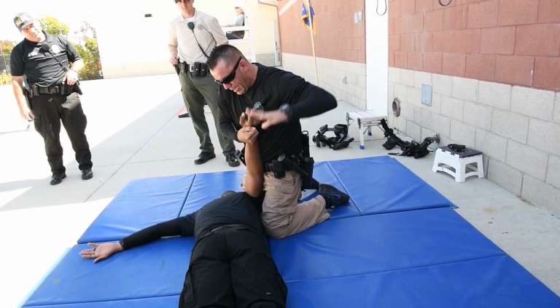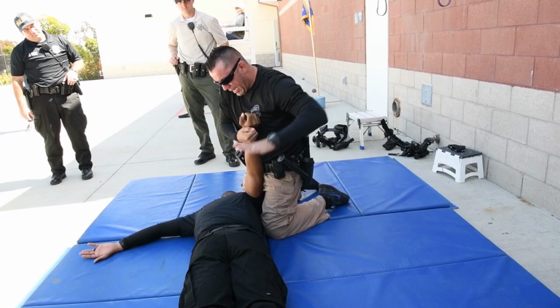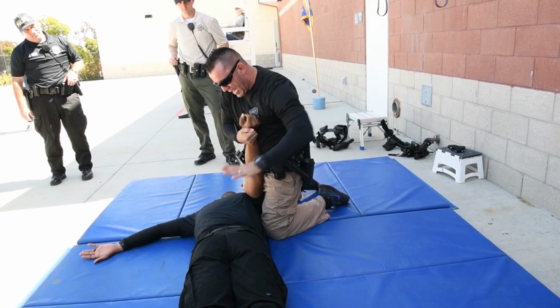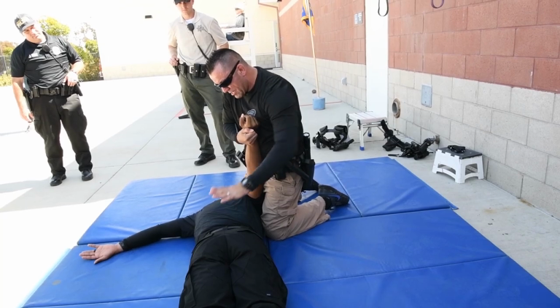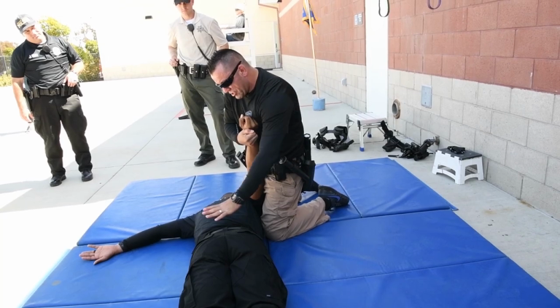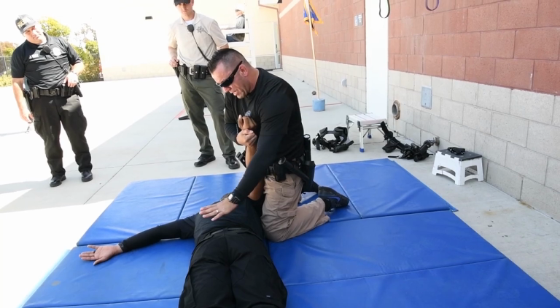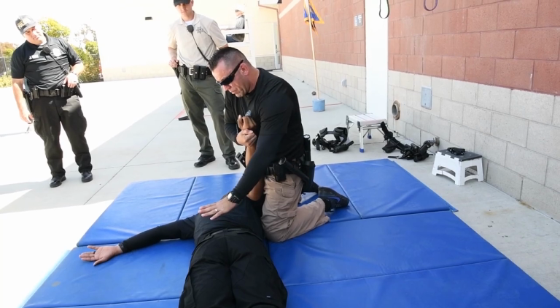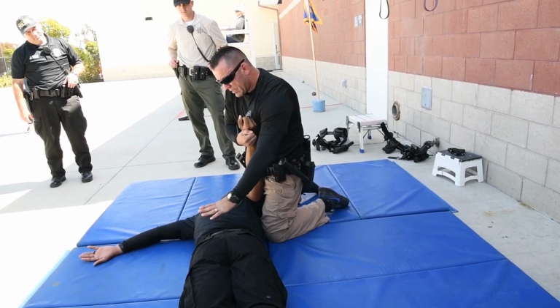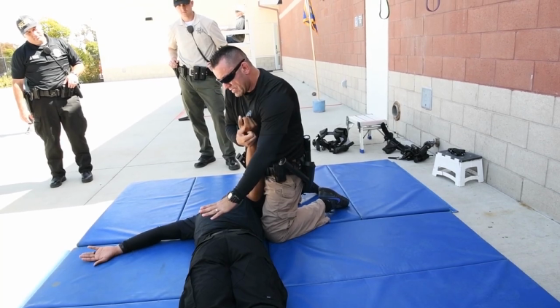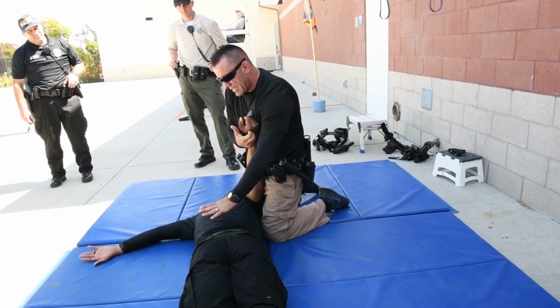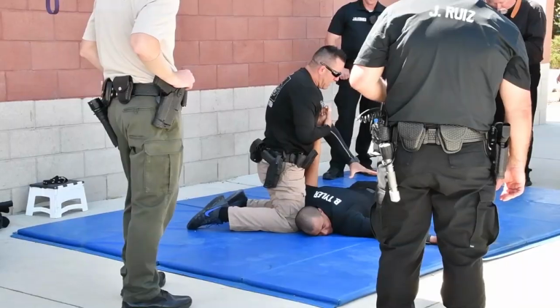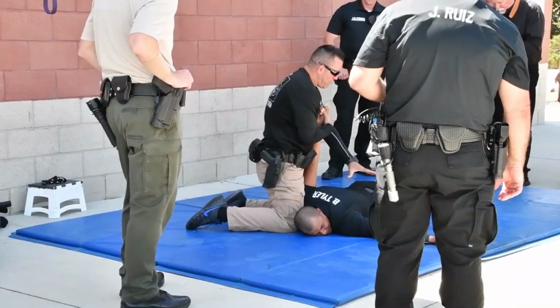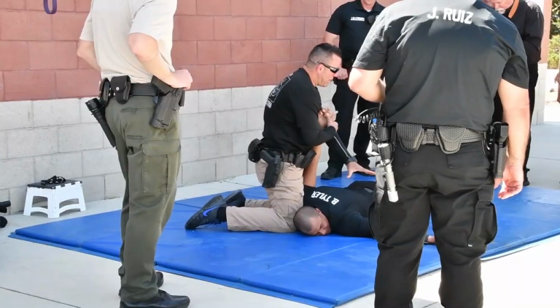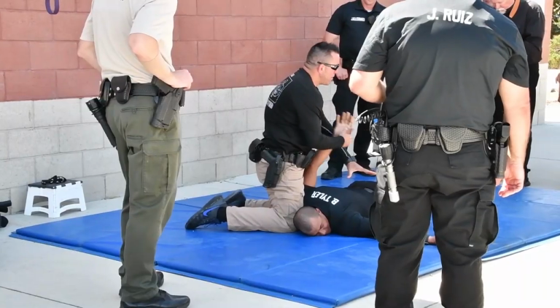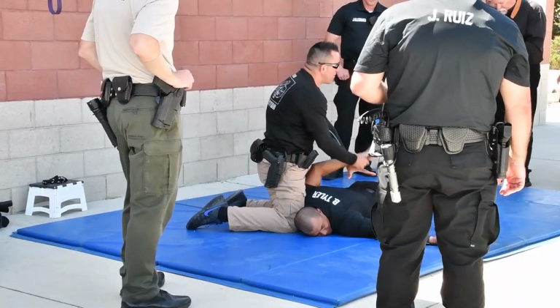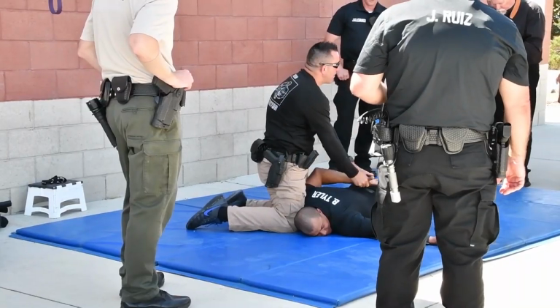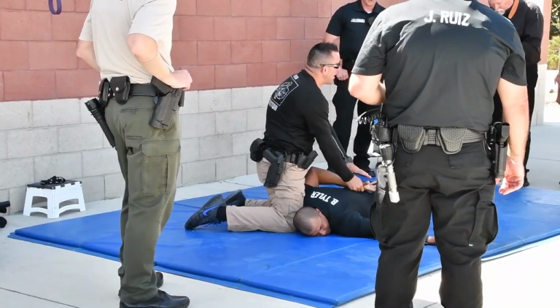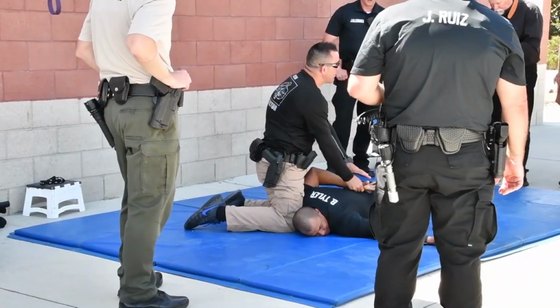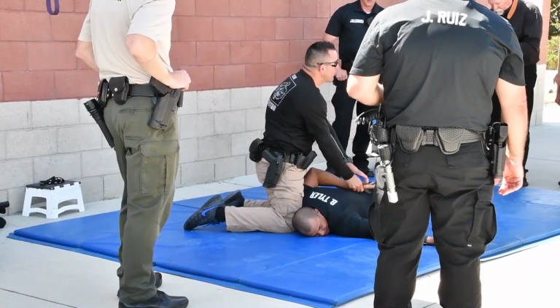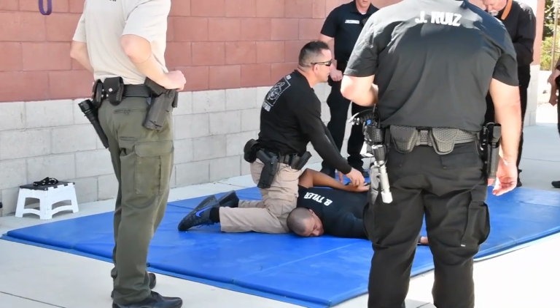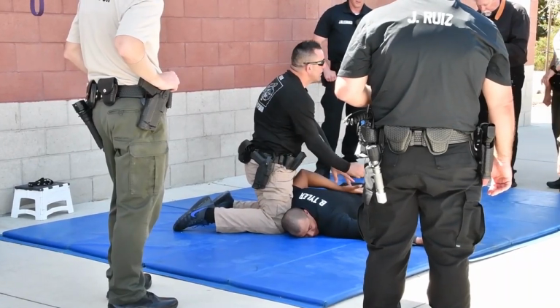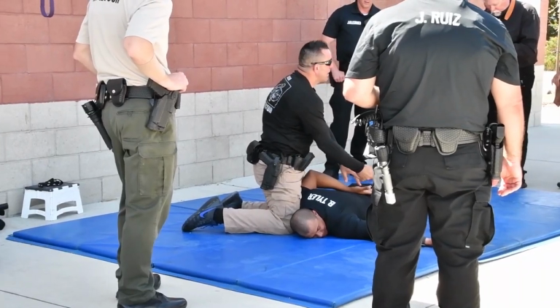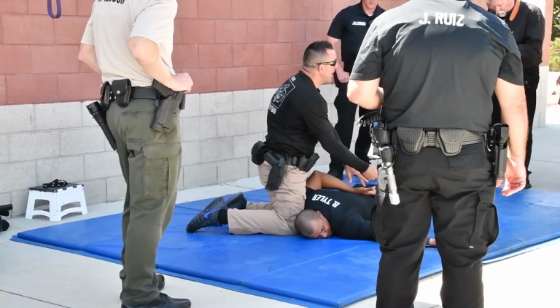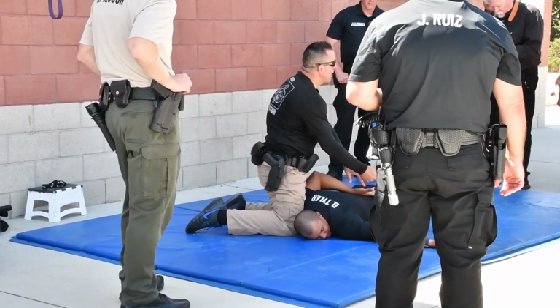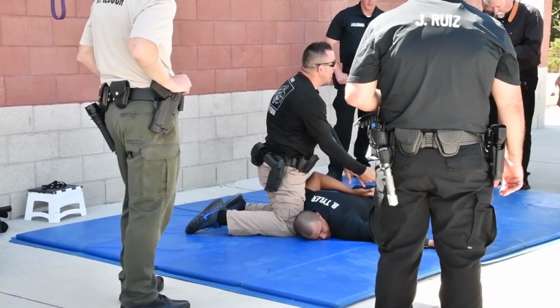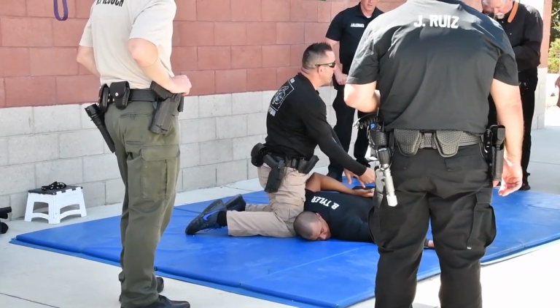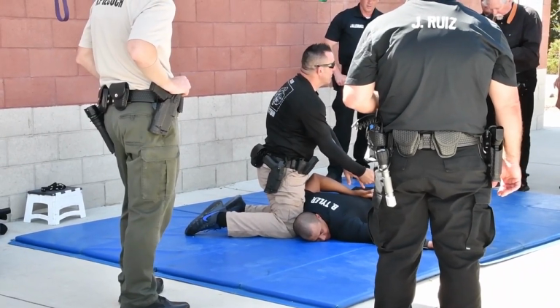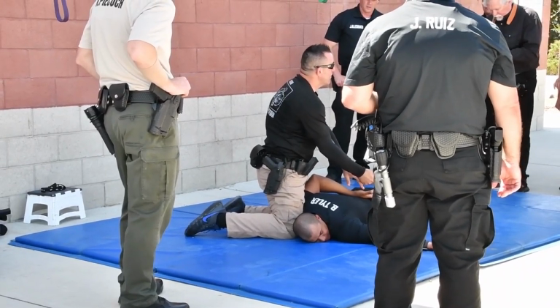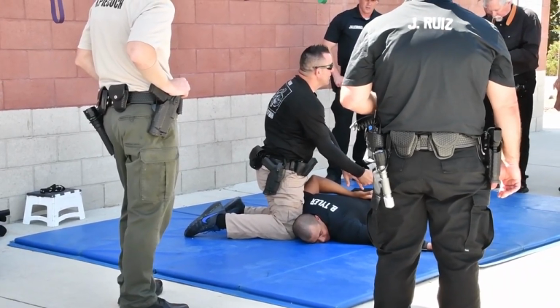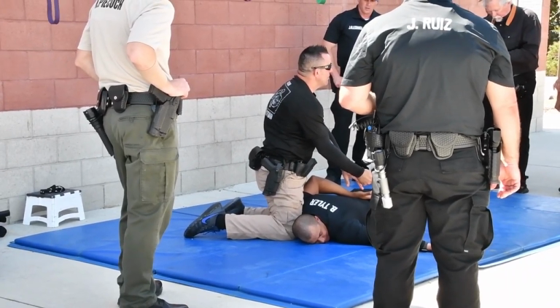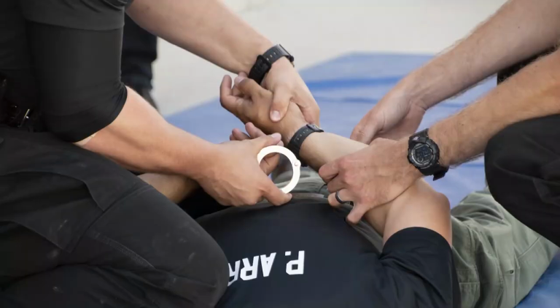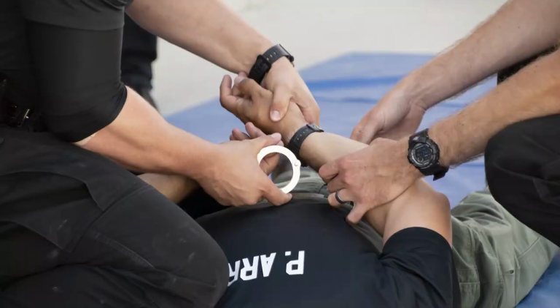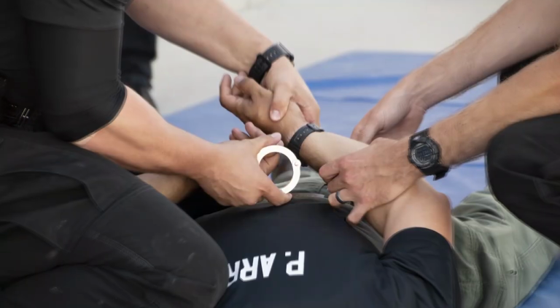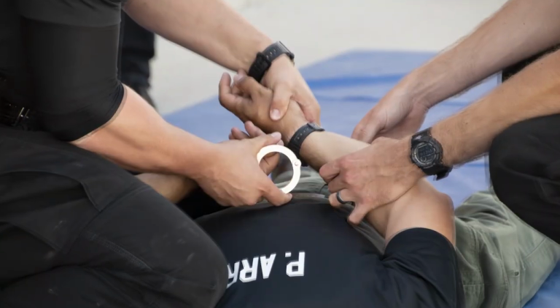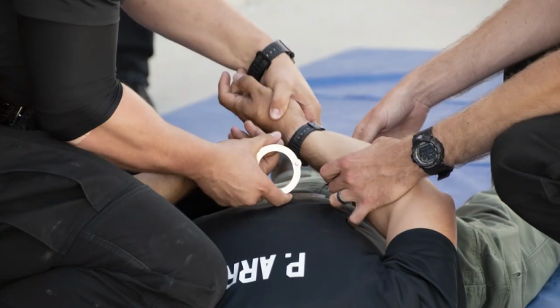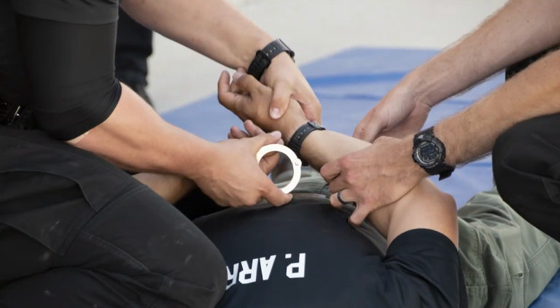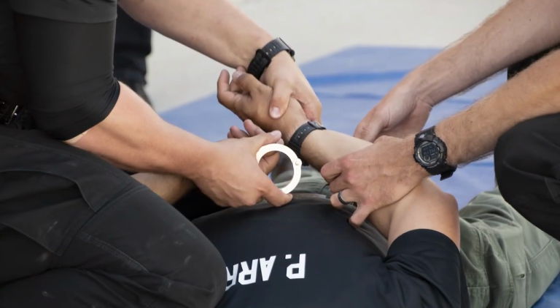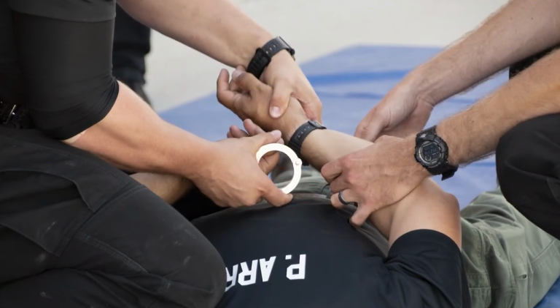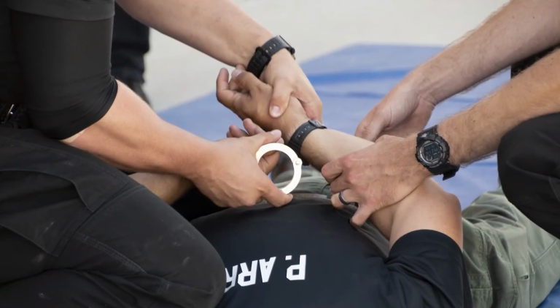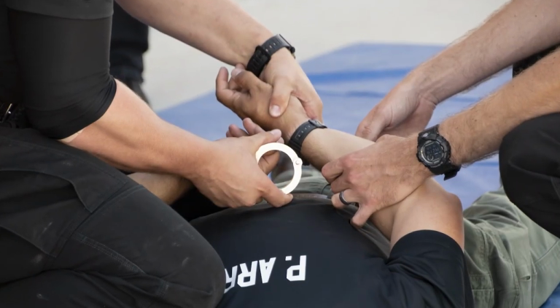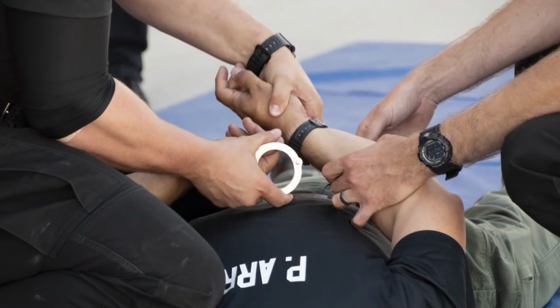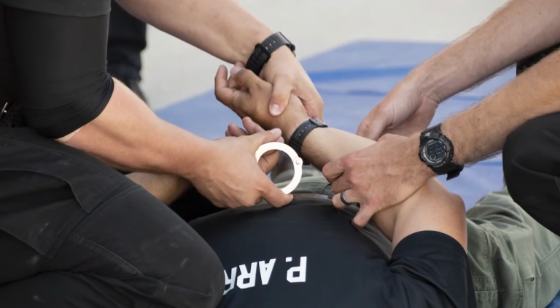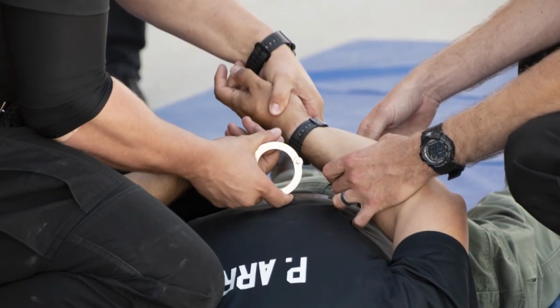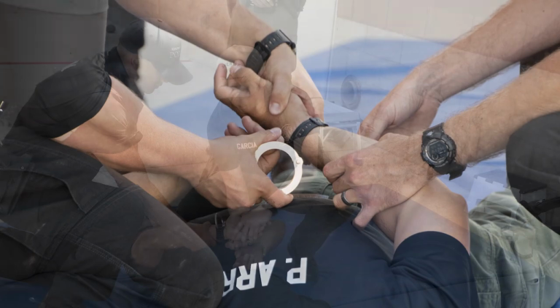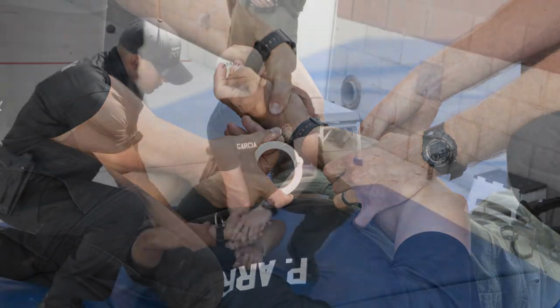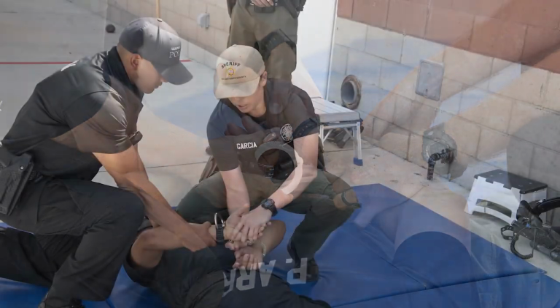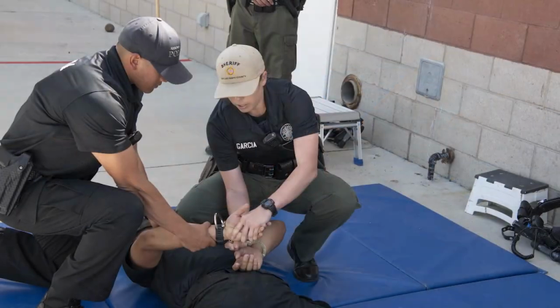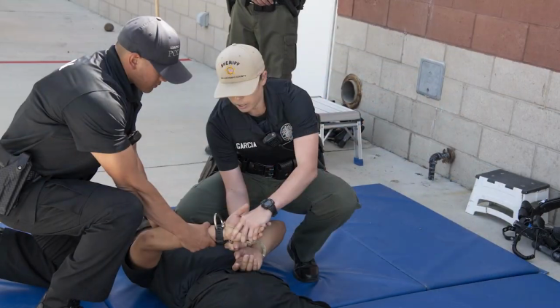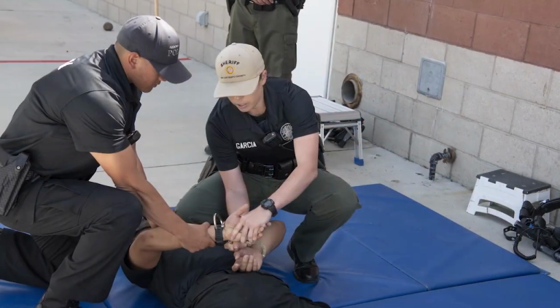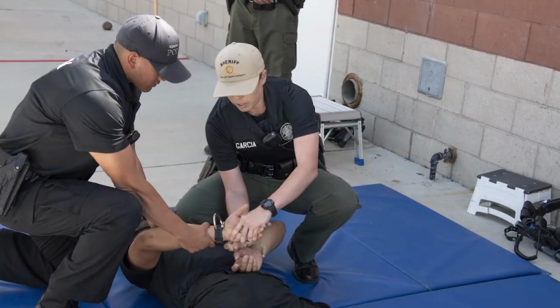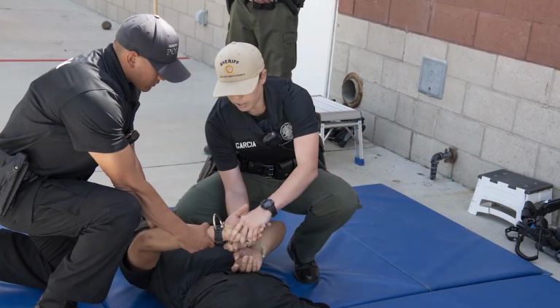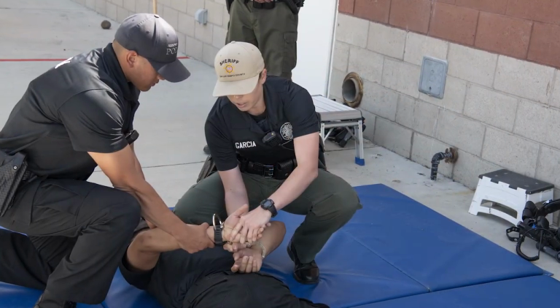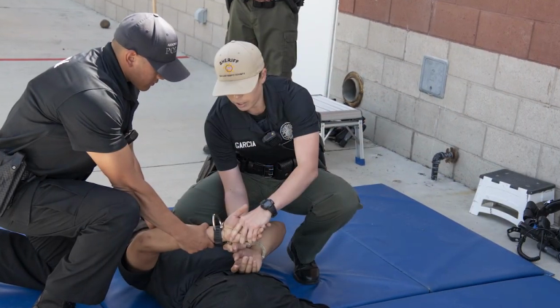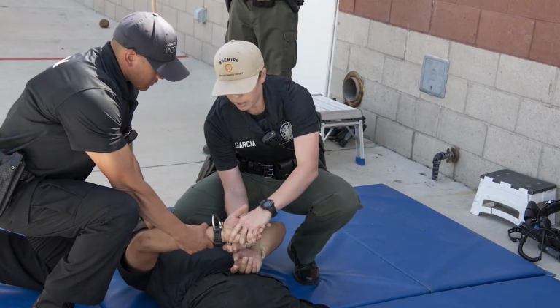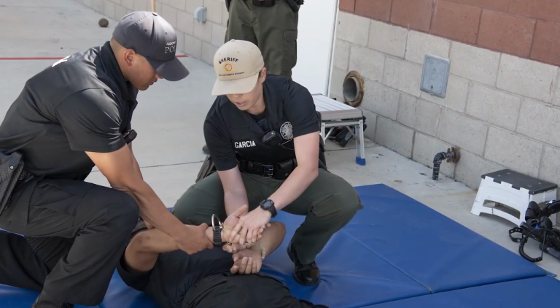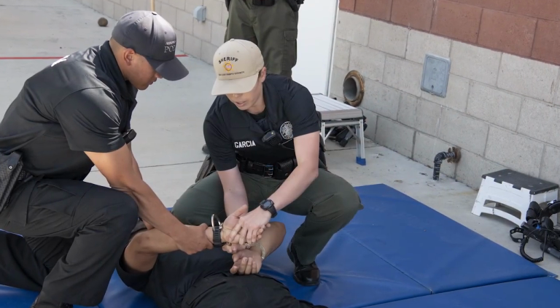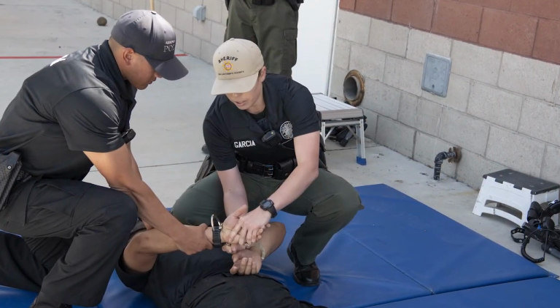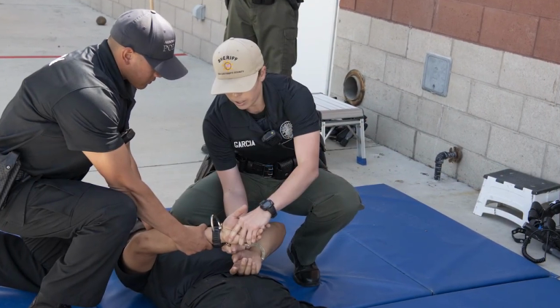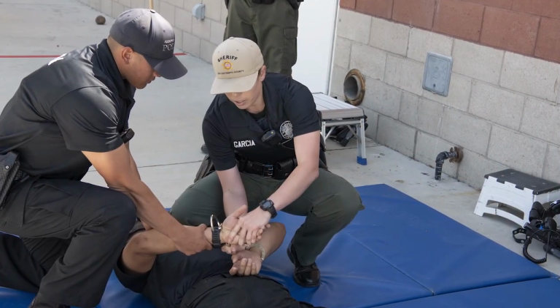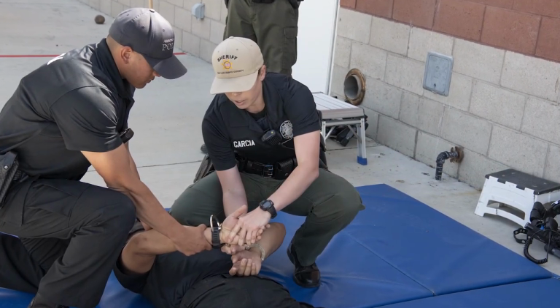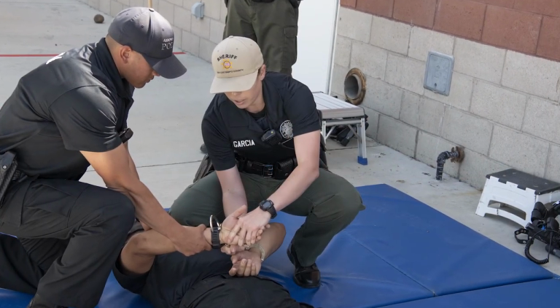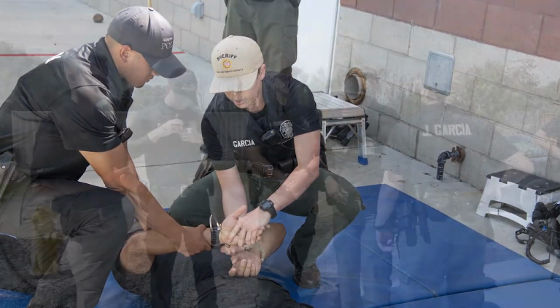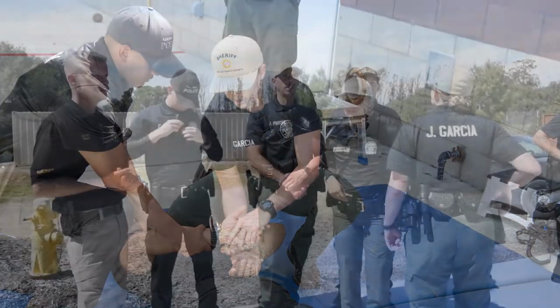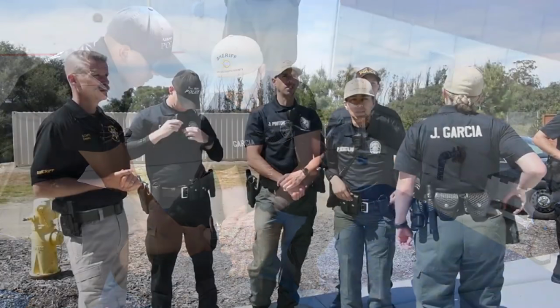Now I have control with this hand. I handshake with this hand, bring the other hand to it, and handcuff it. Push down and open up the wrist, get the arm up.